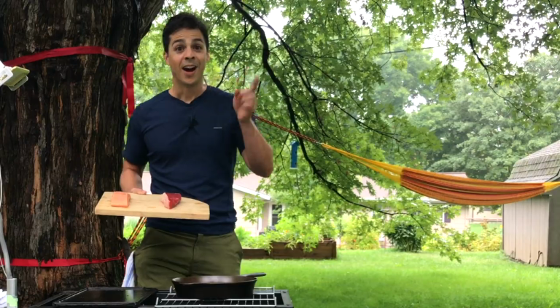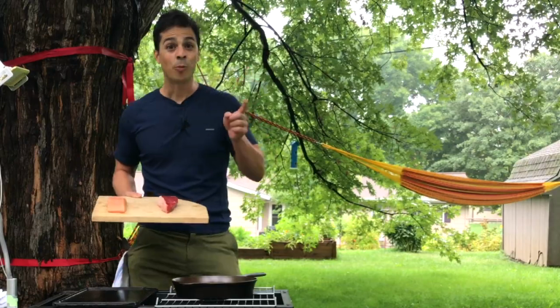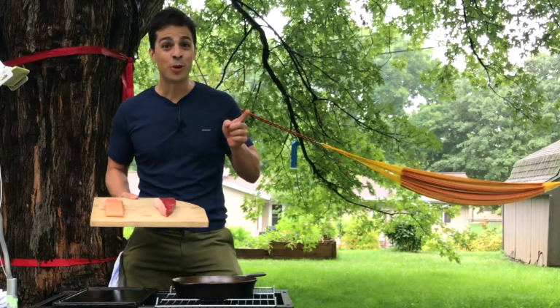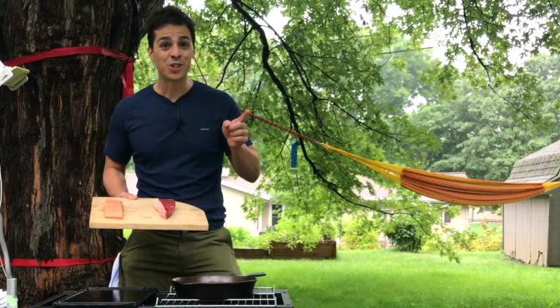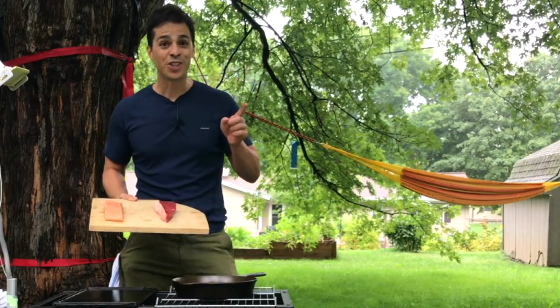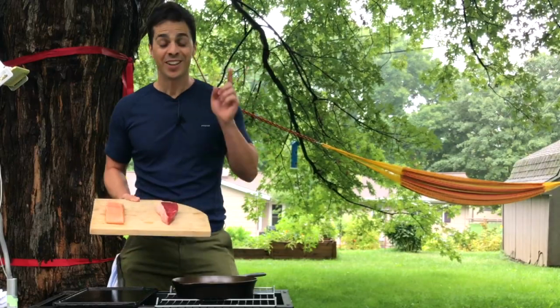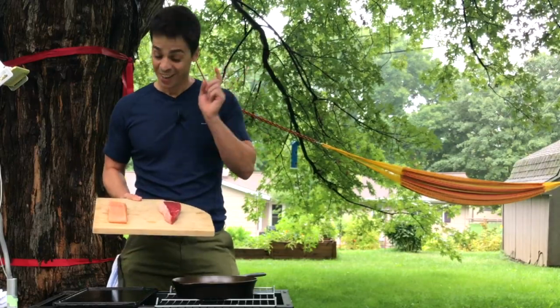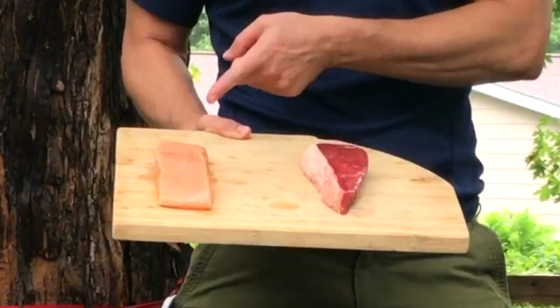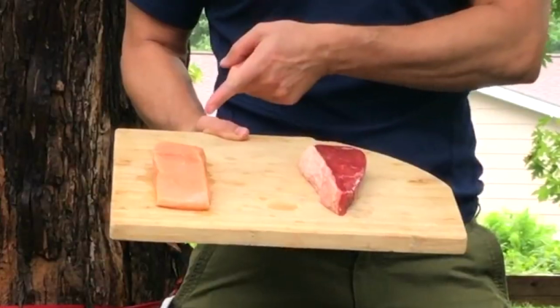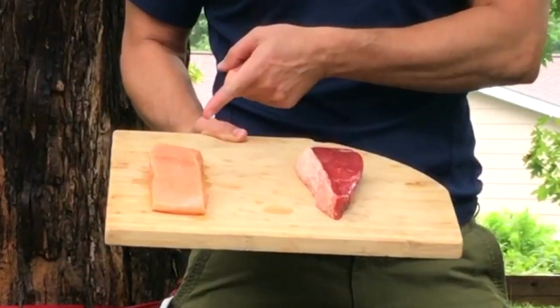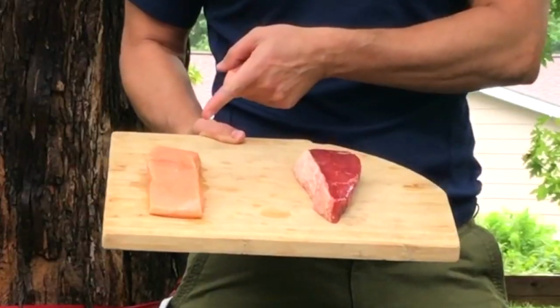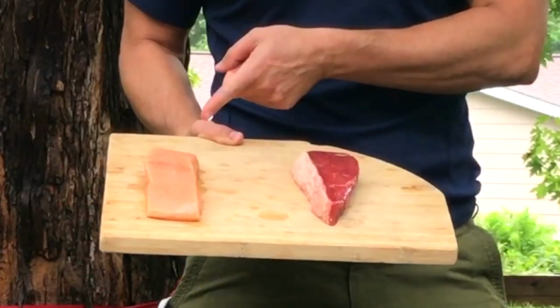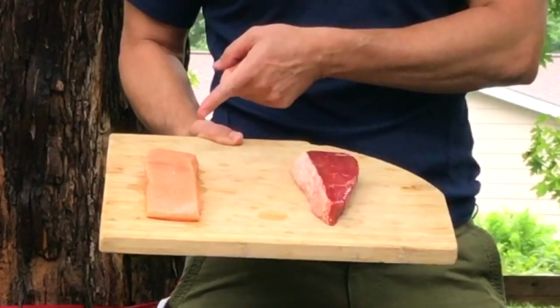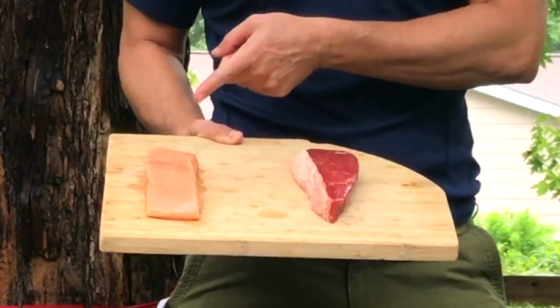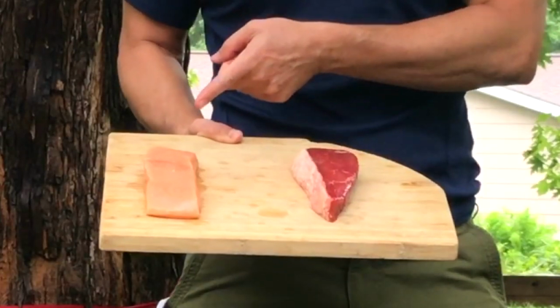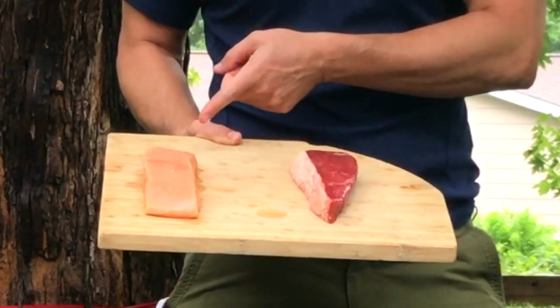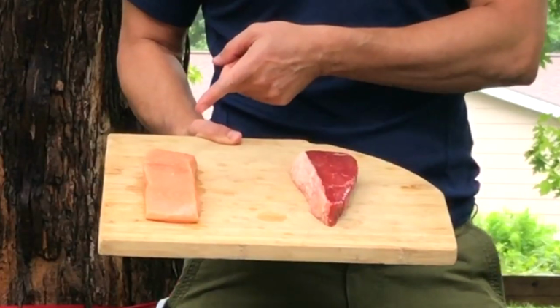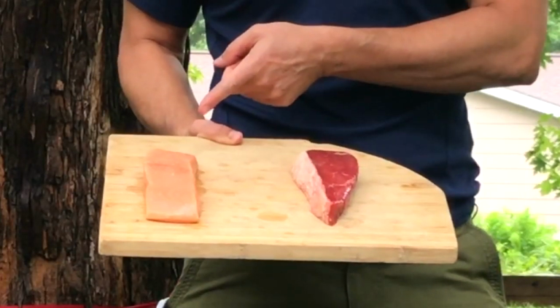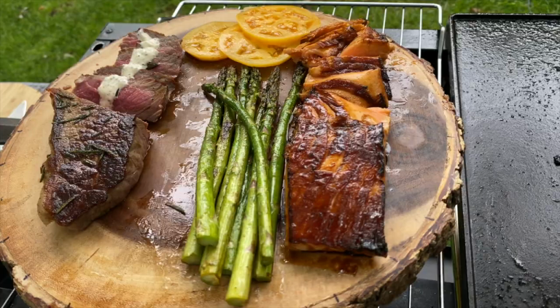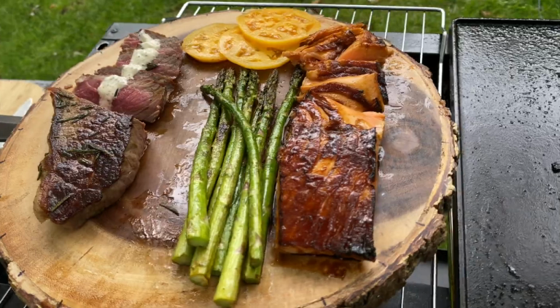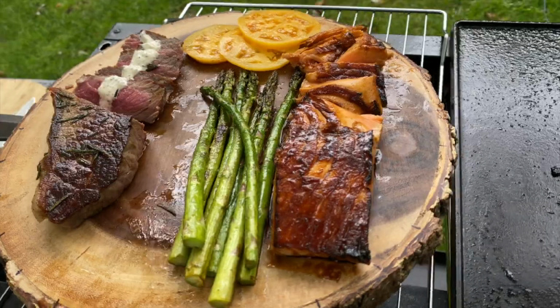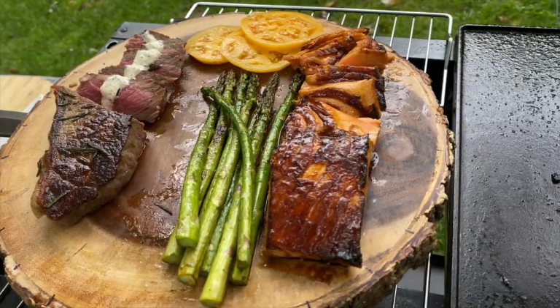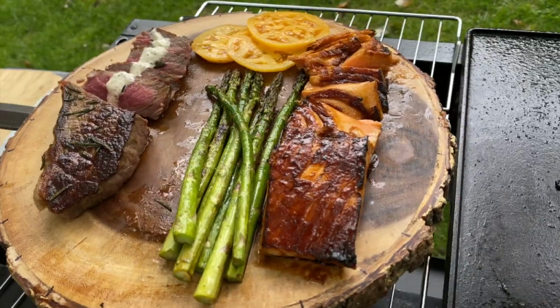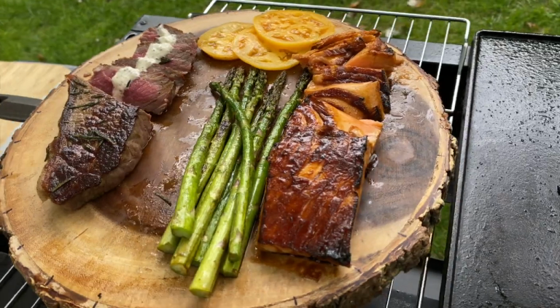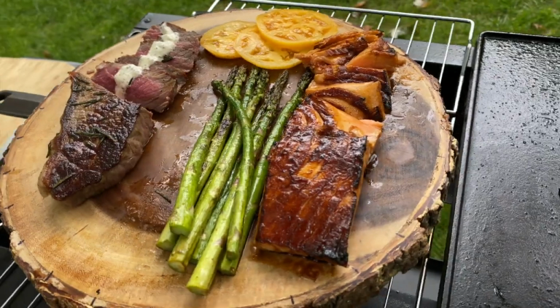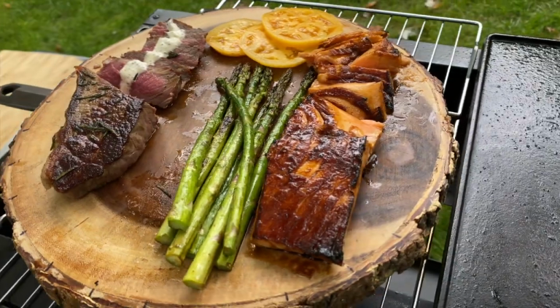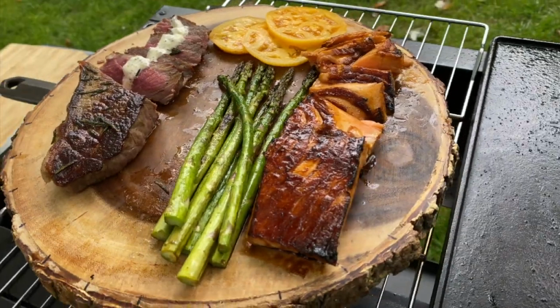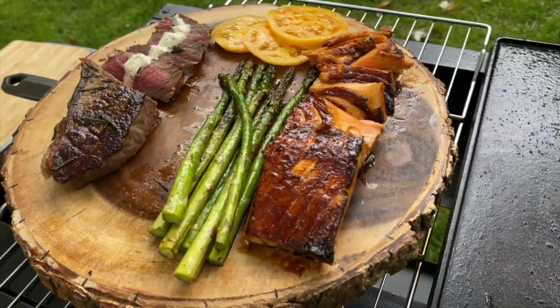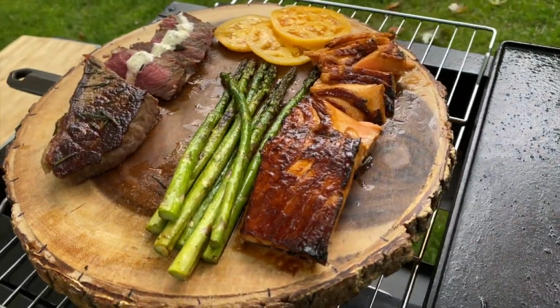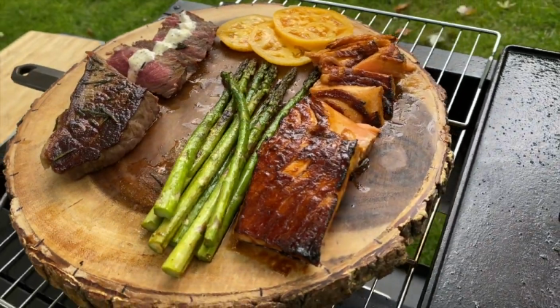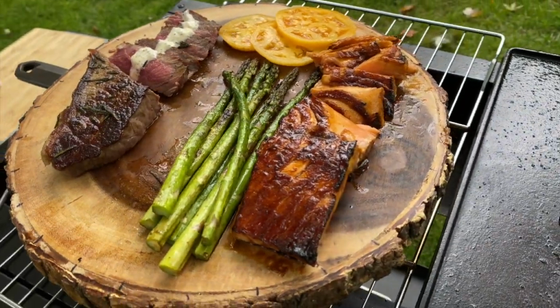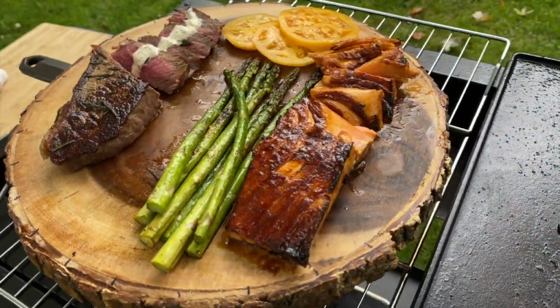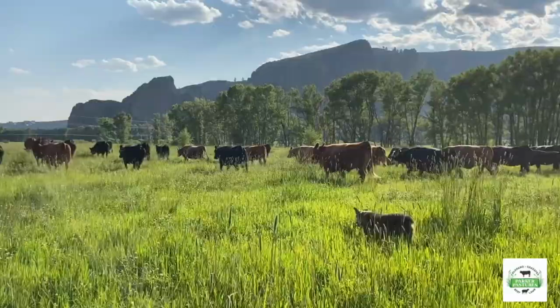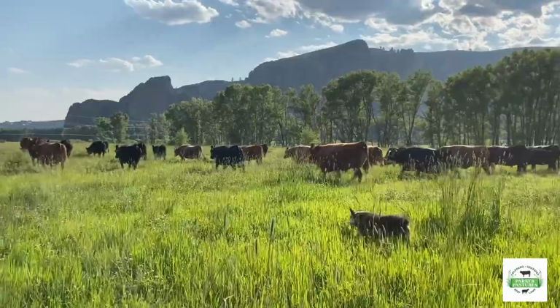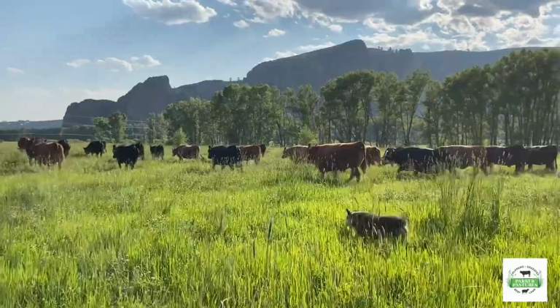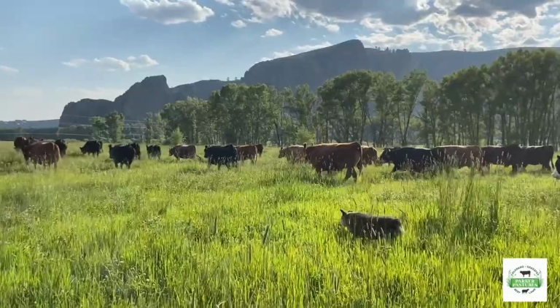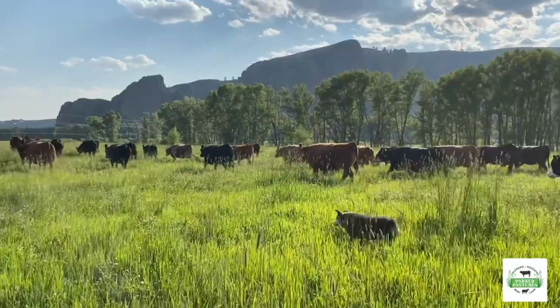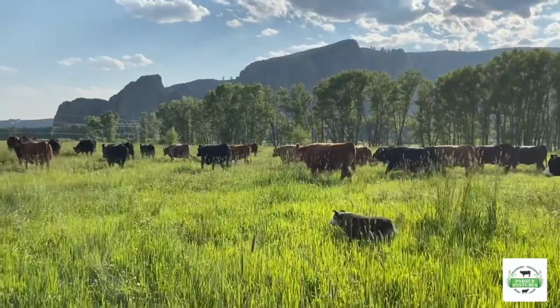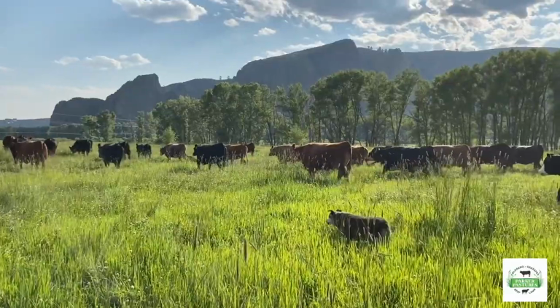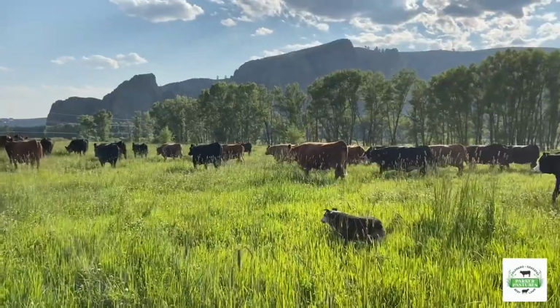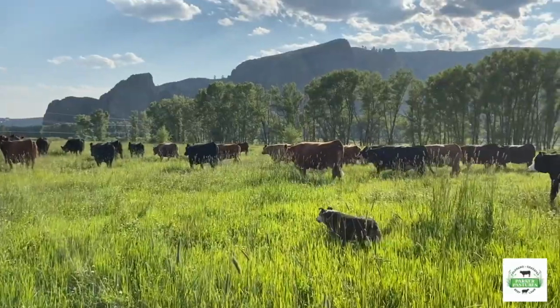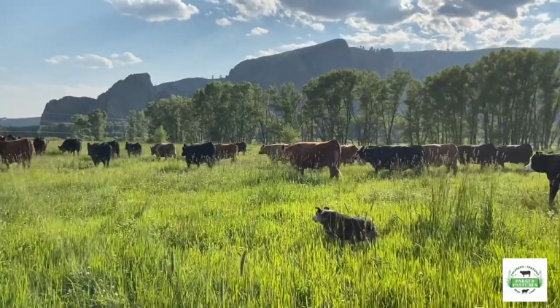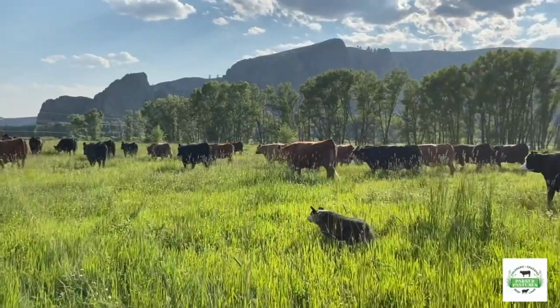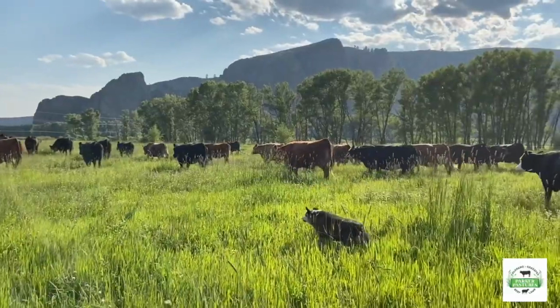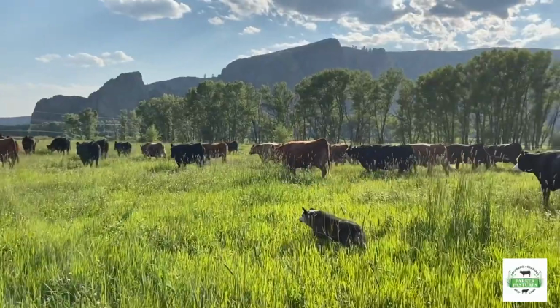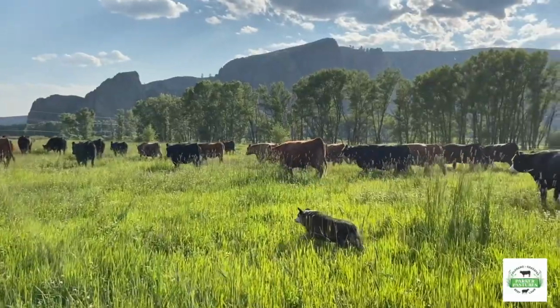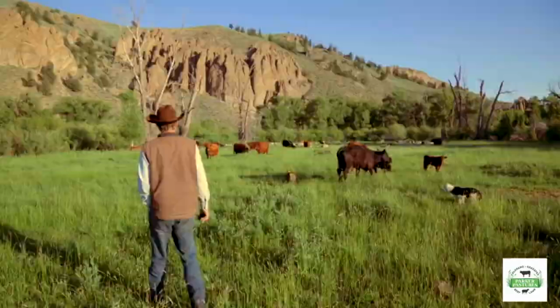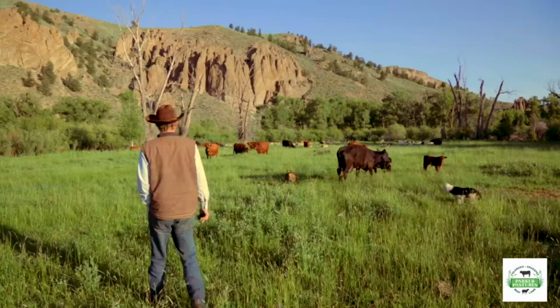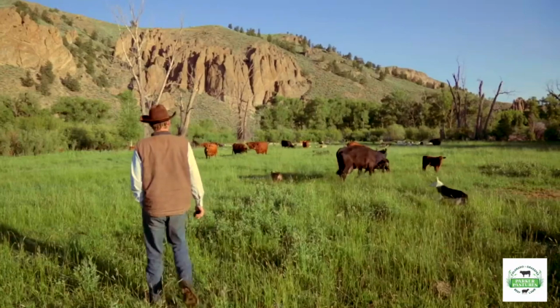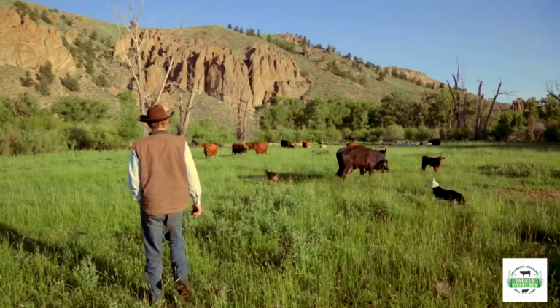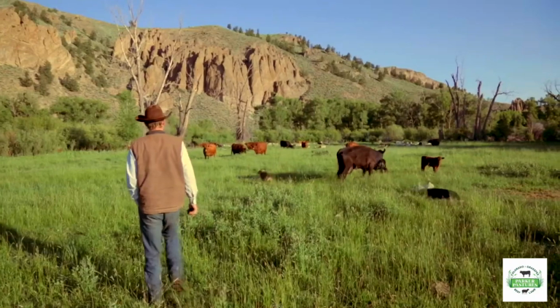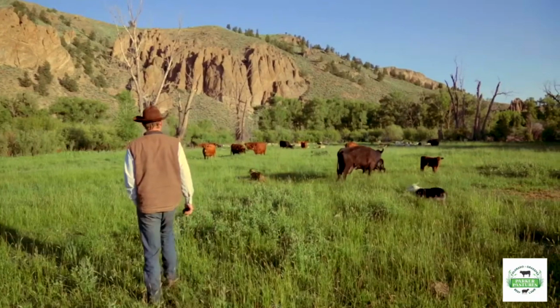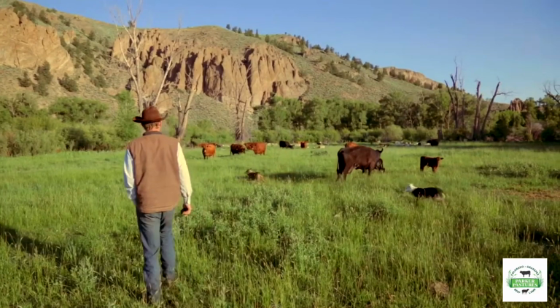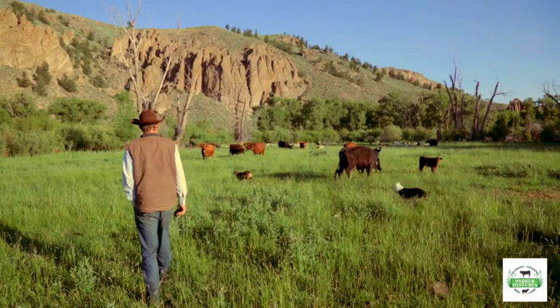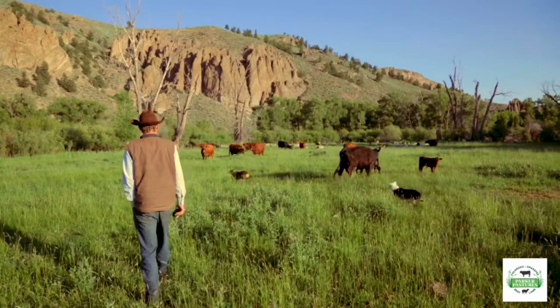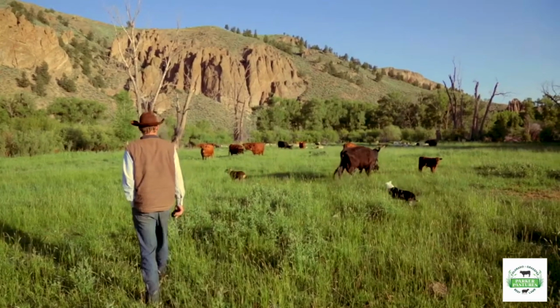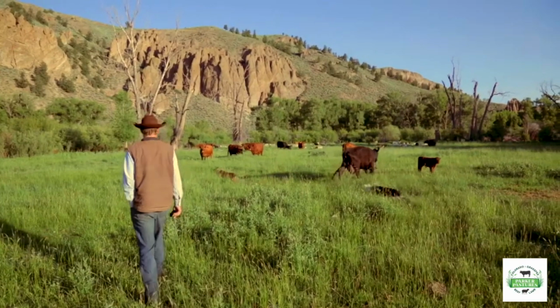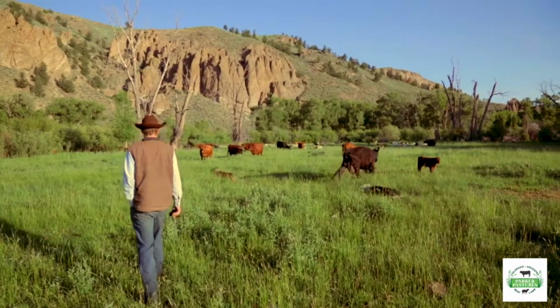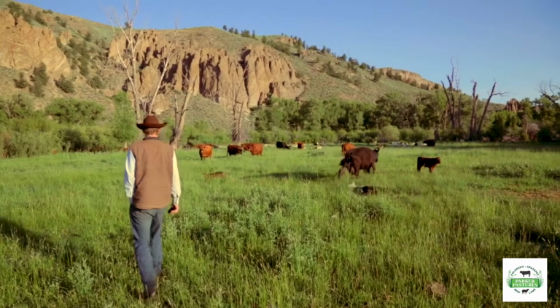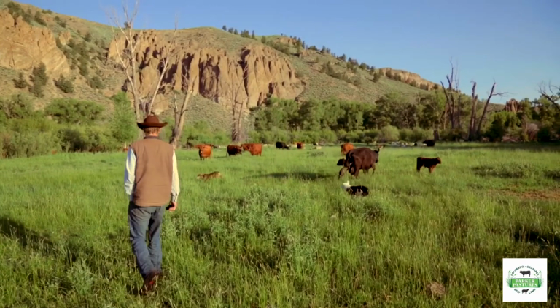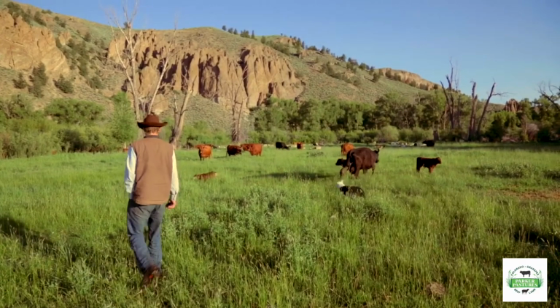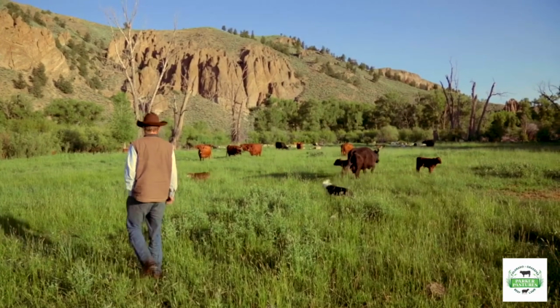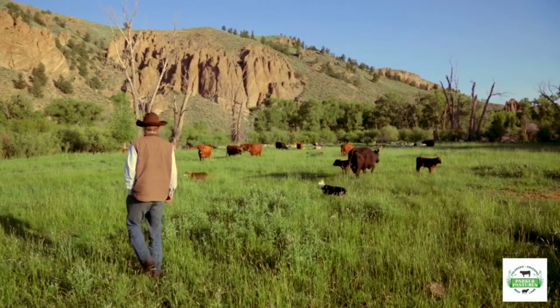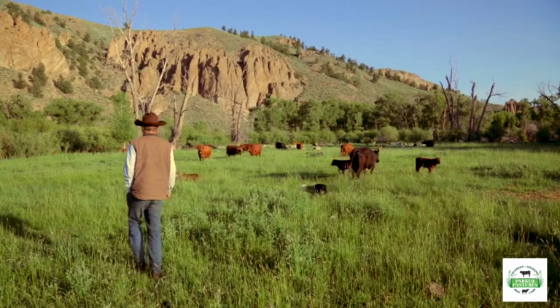I'm Richie. This is Surf and Turf — pasture-raised, regeneratively ranched New York strip from our friends at Parker Pastures. Let's do this.